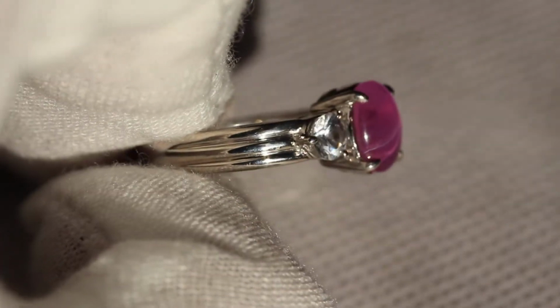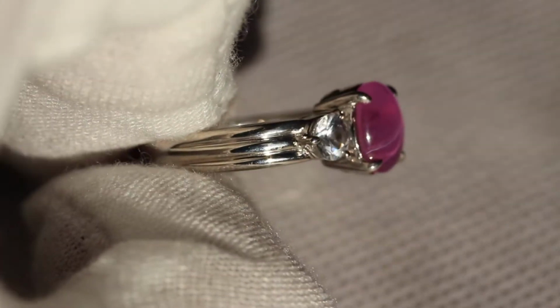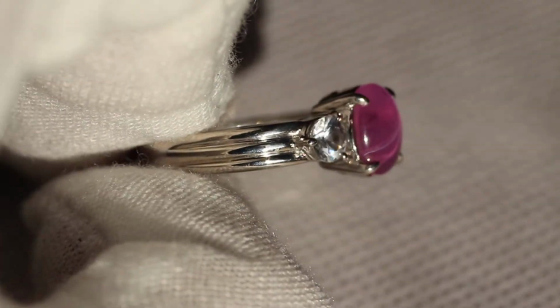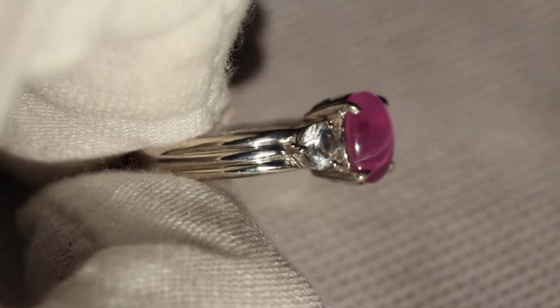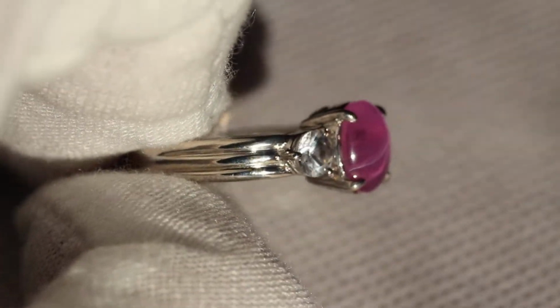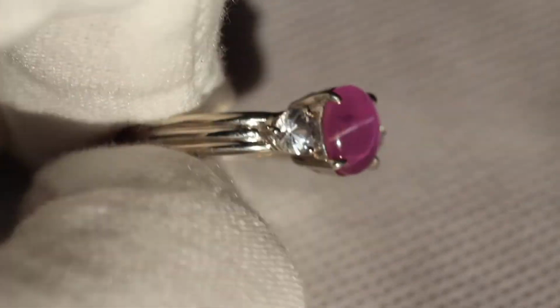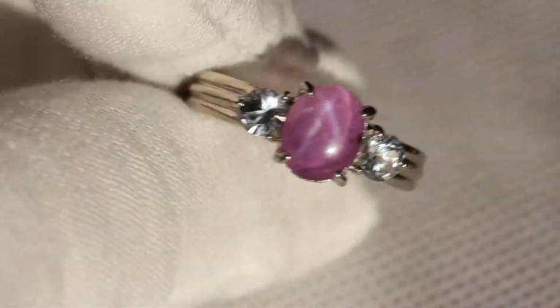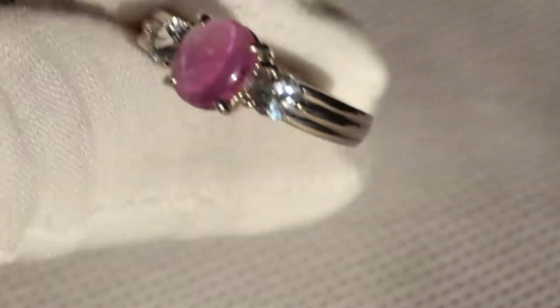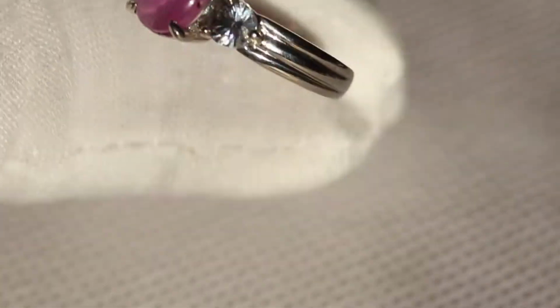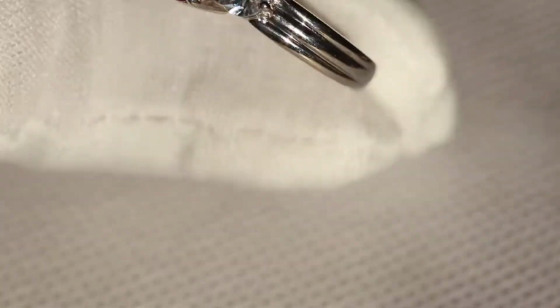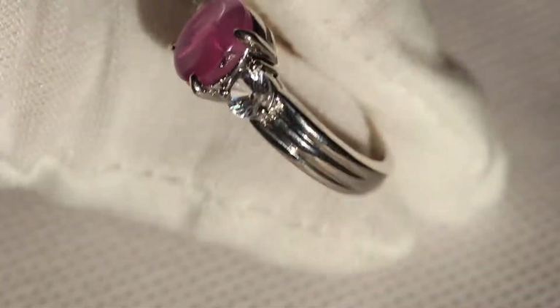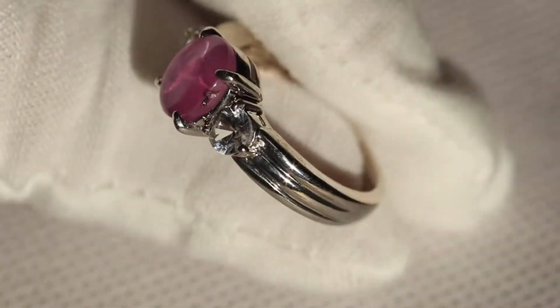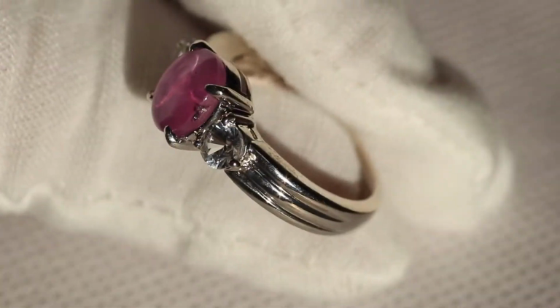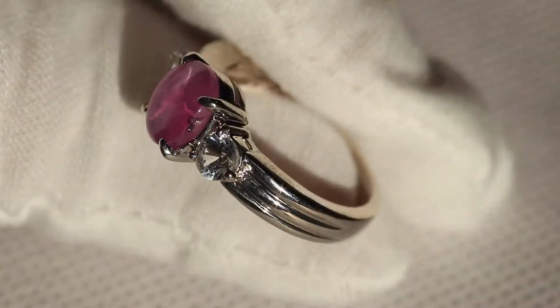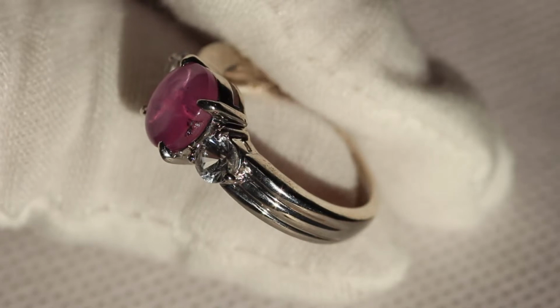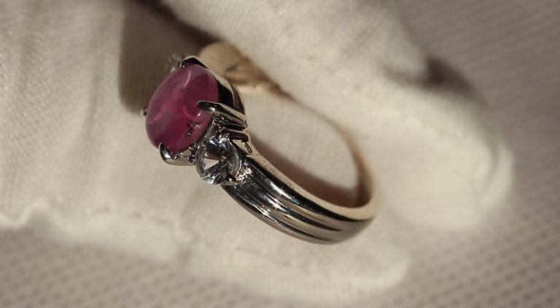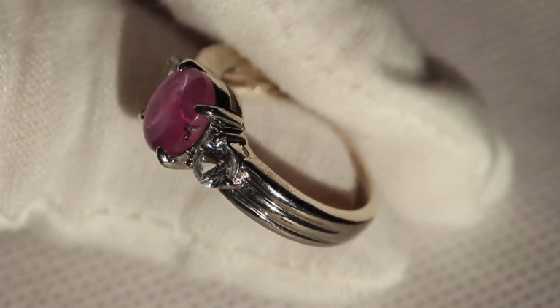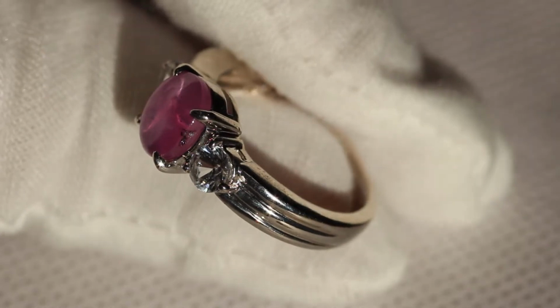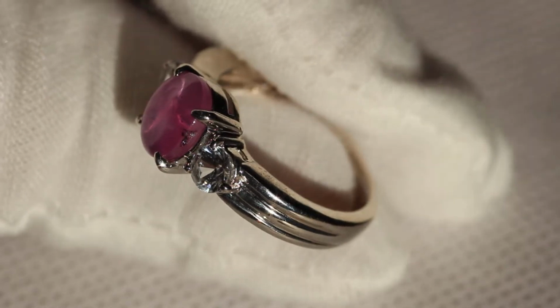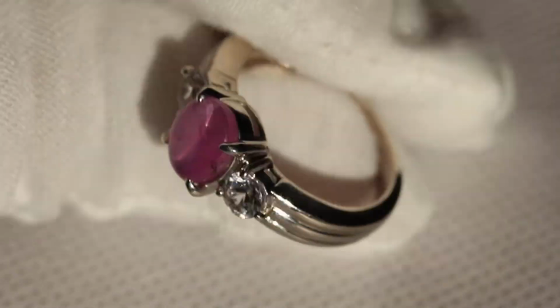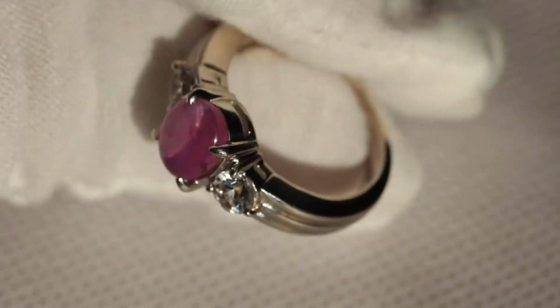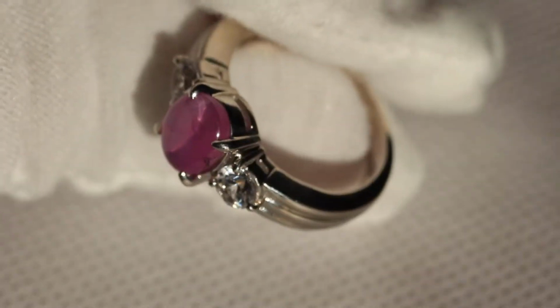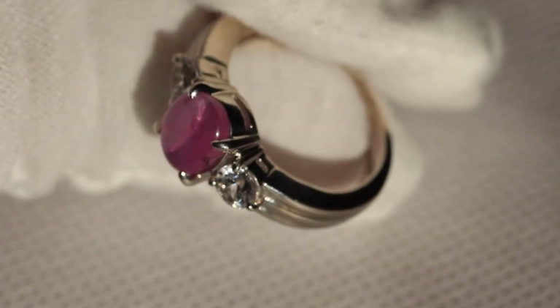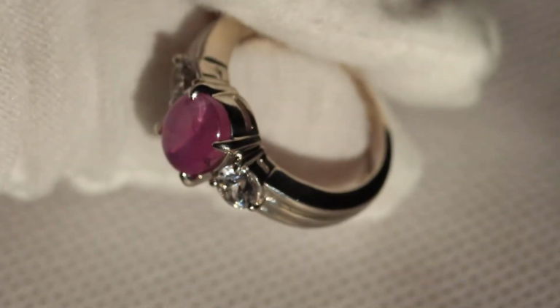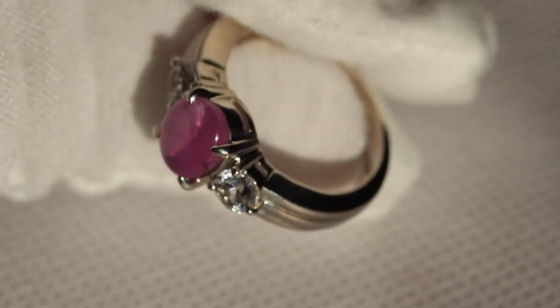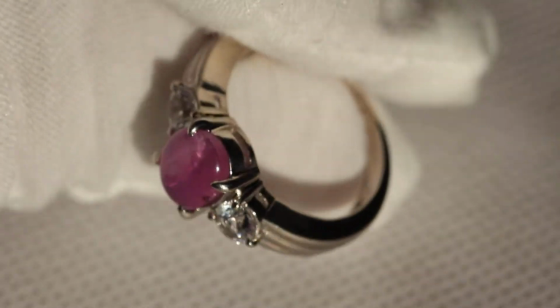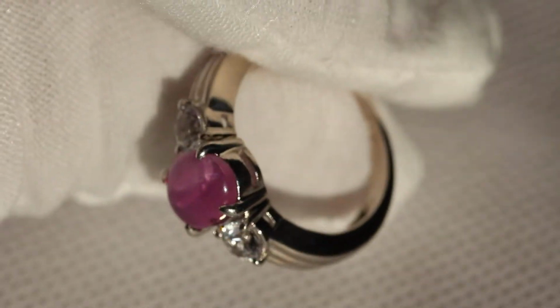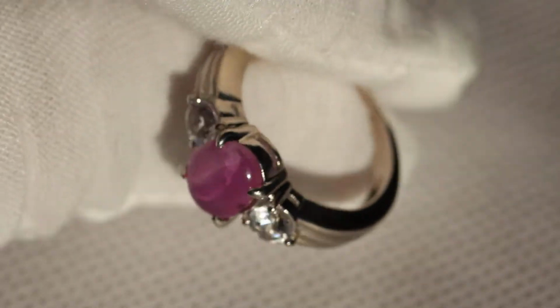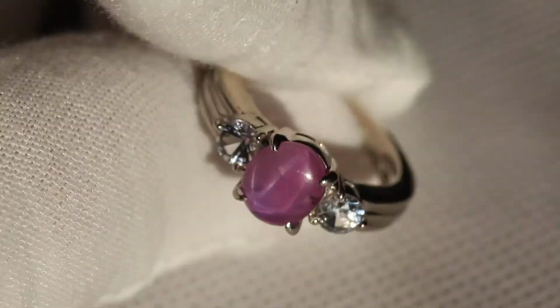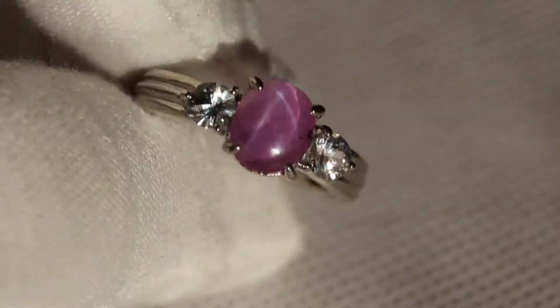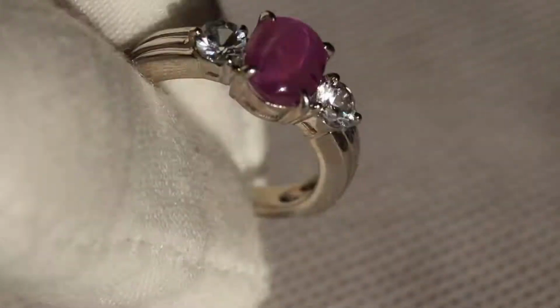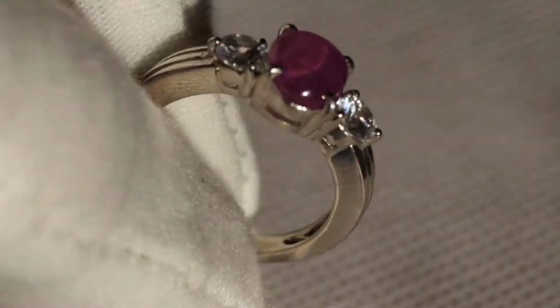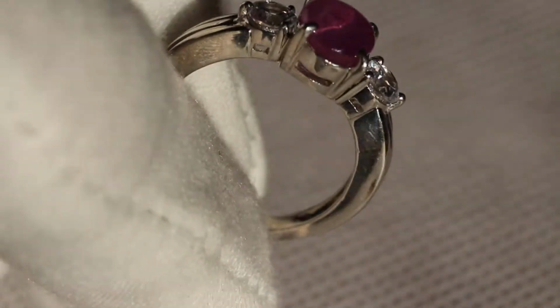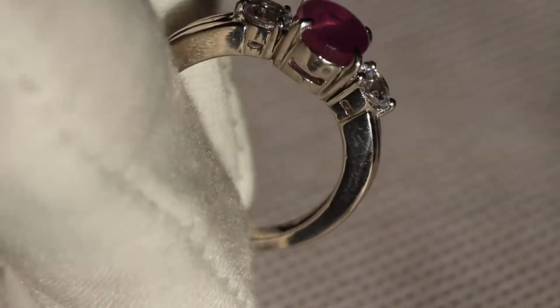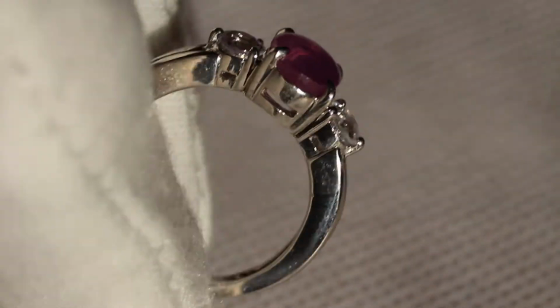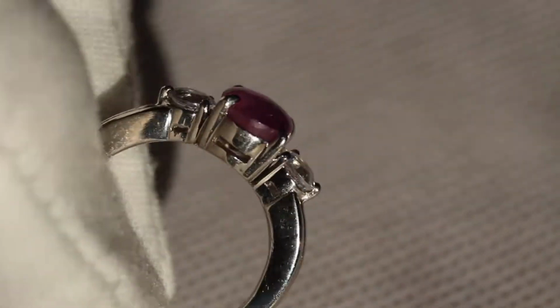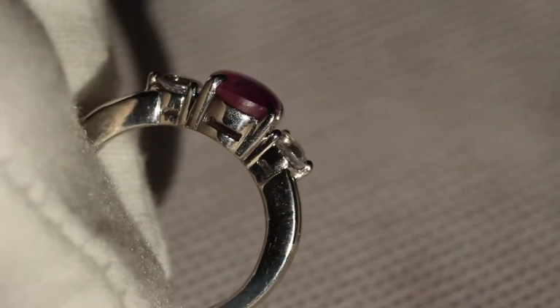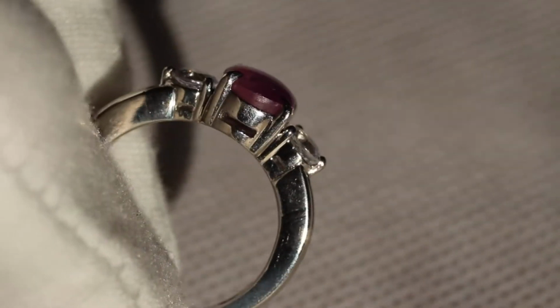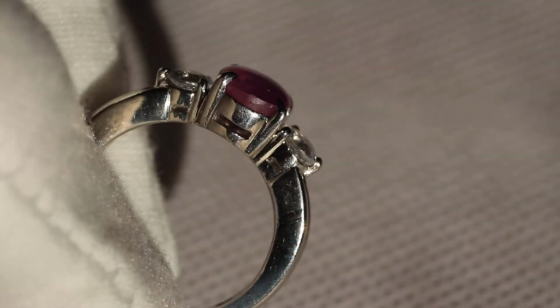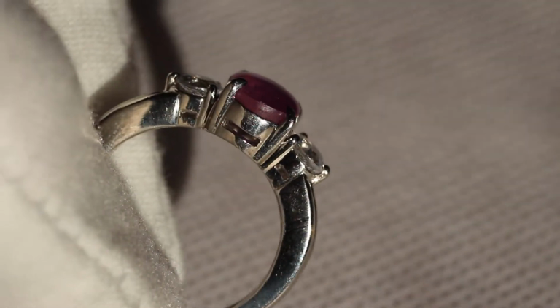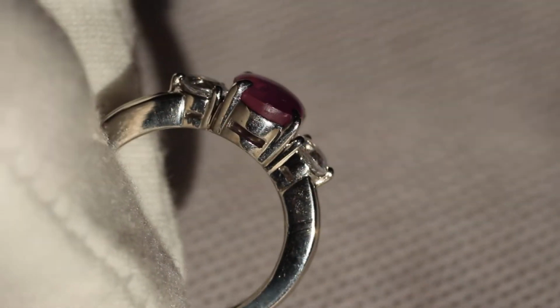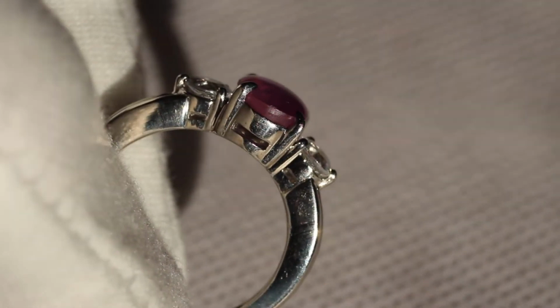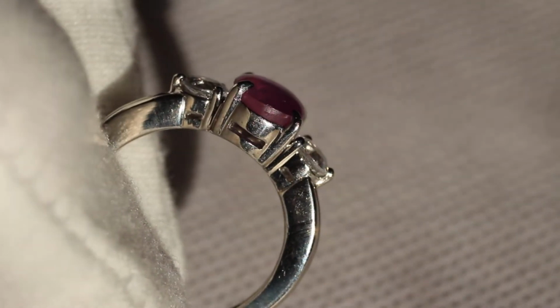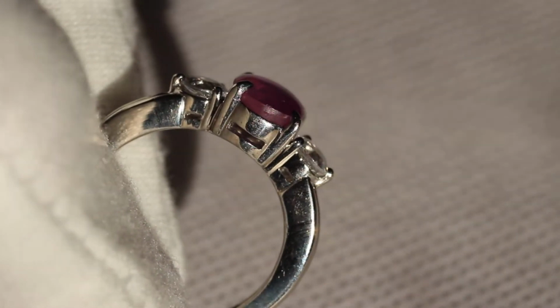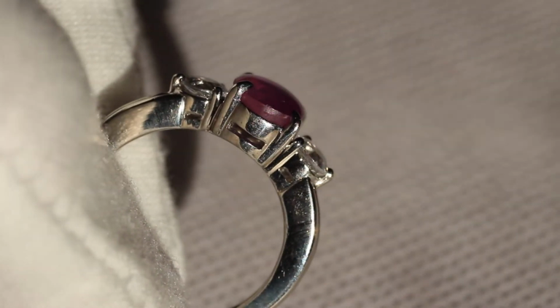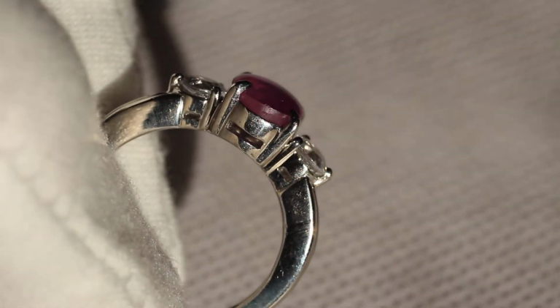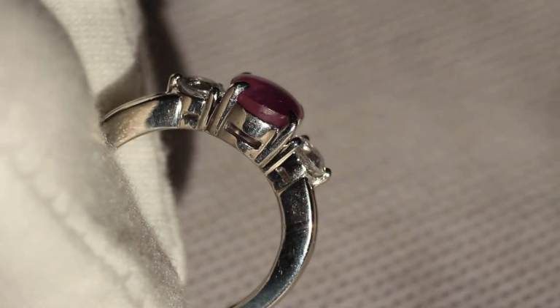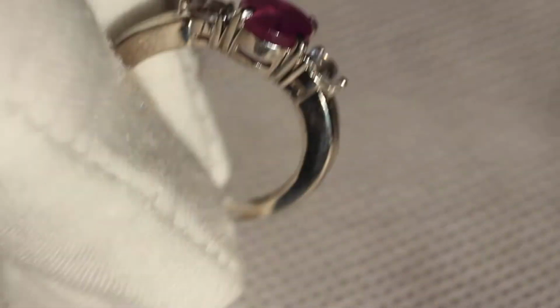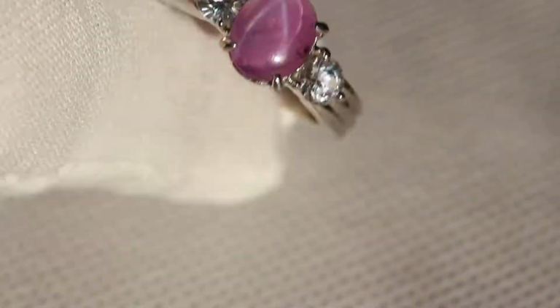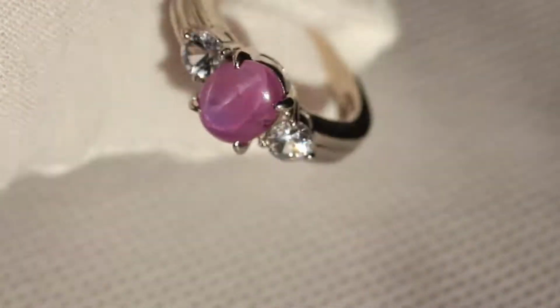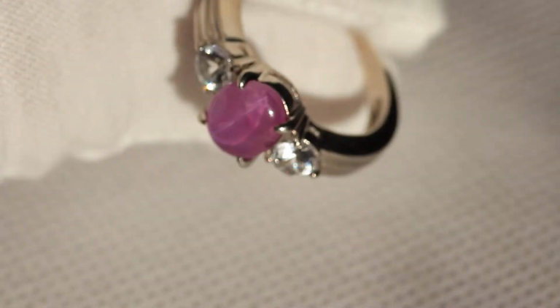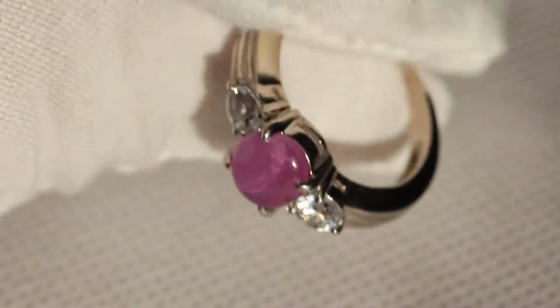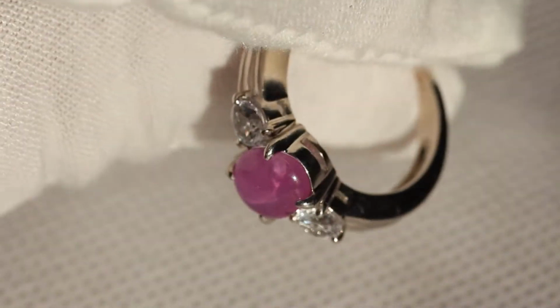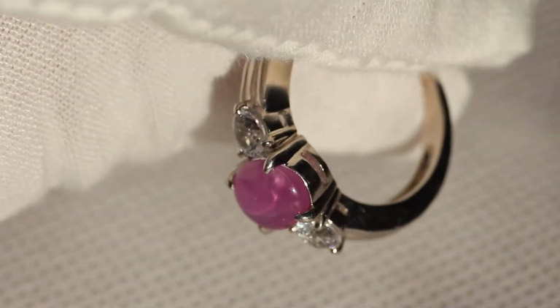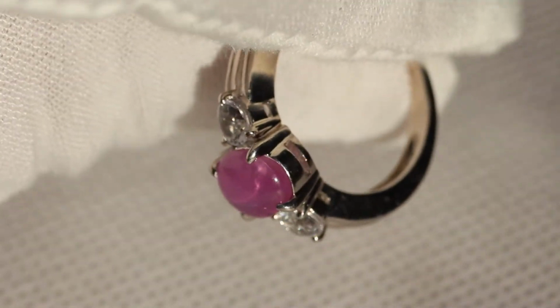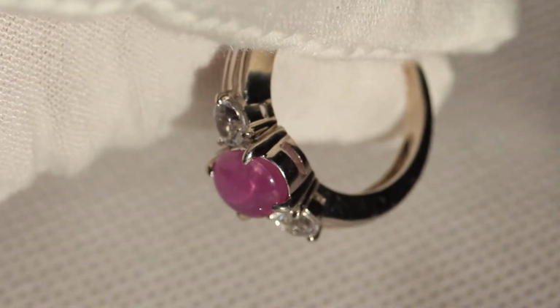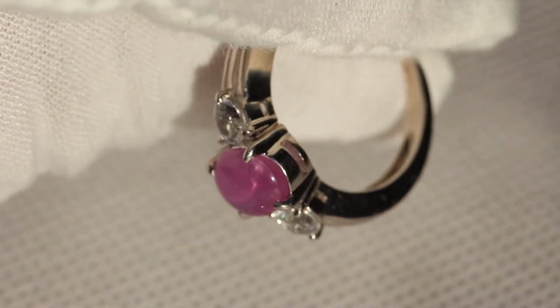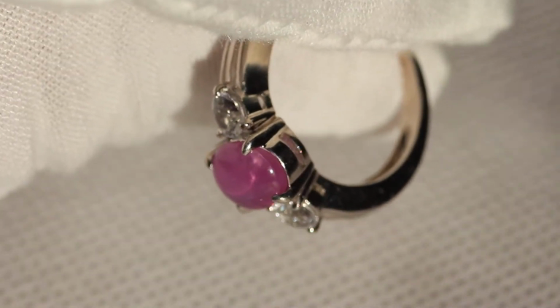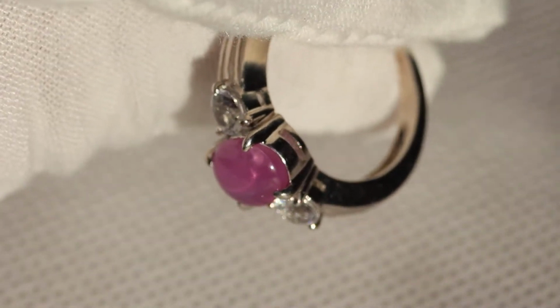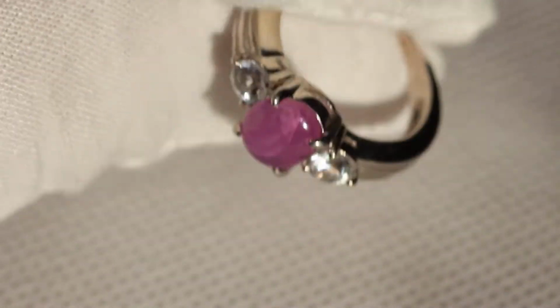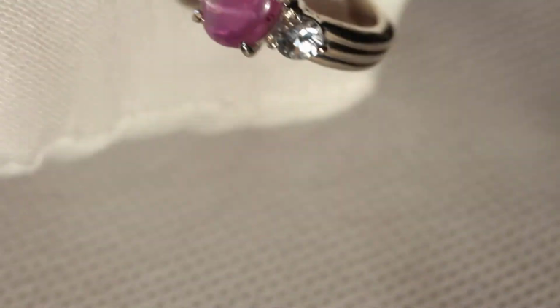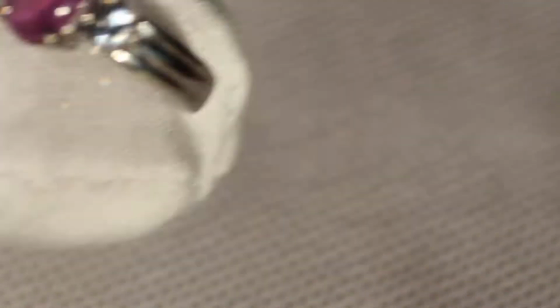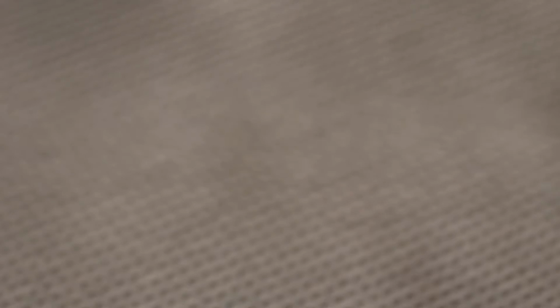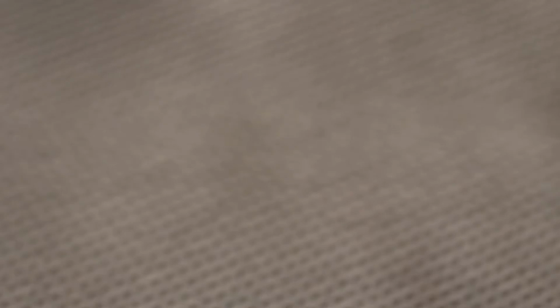You can see the design on the side of the ring. It's a thicker band for sure. Very beautiful ring.